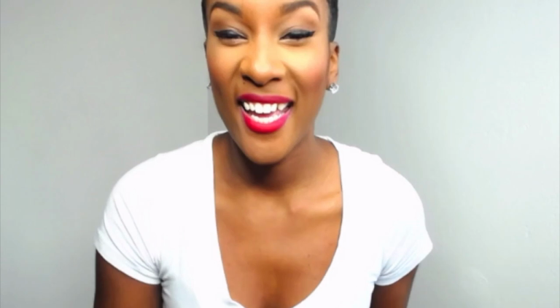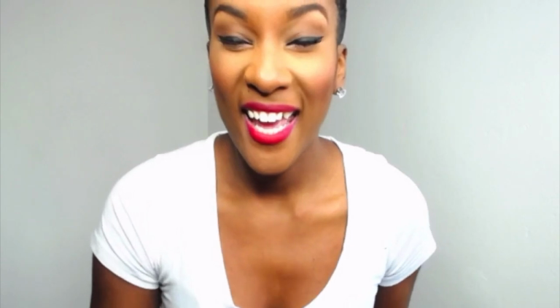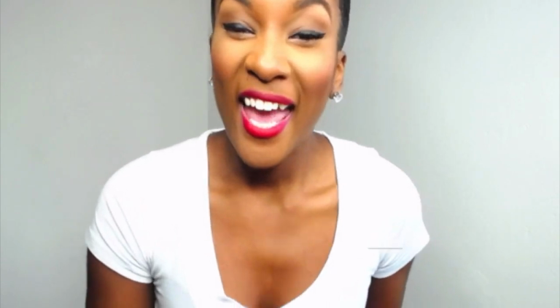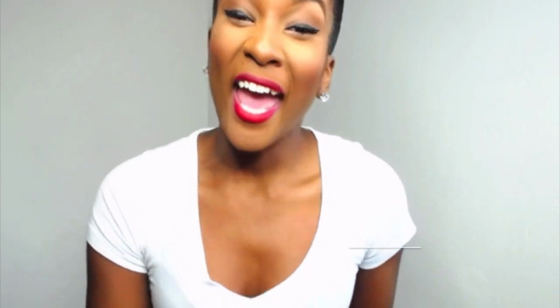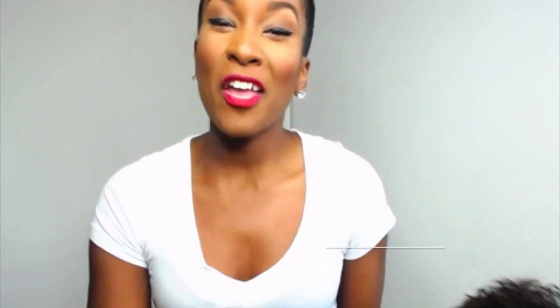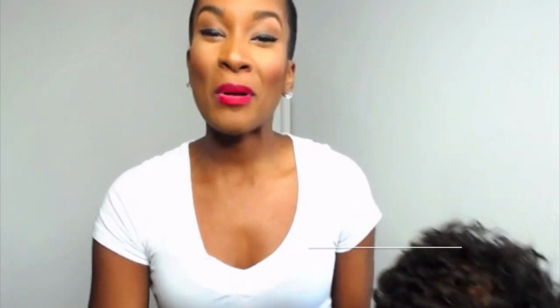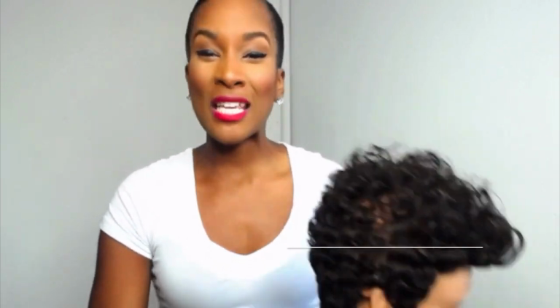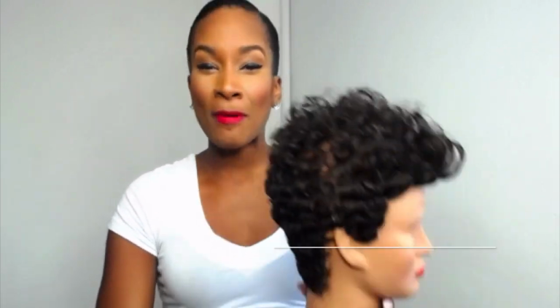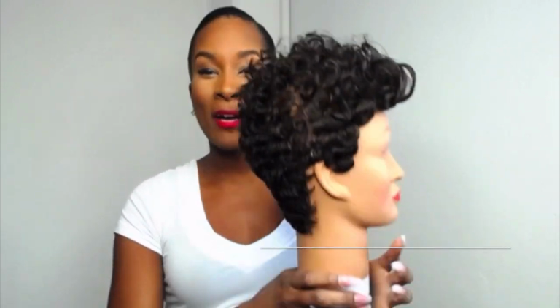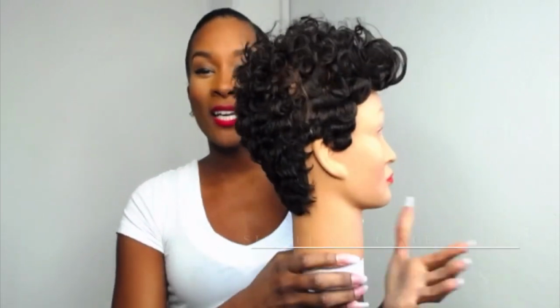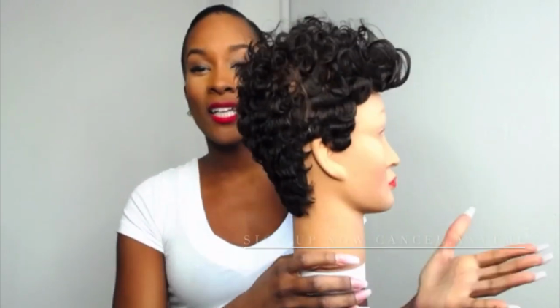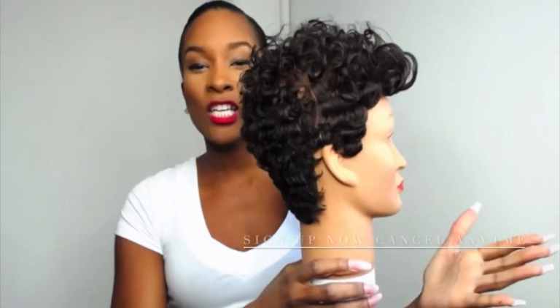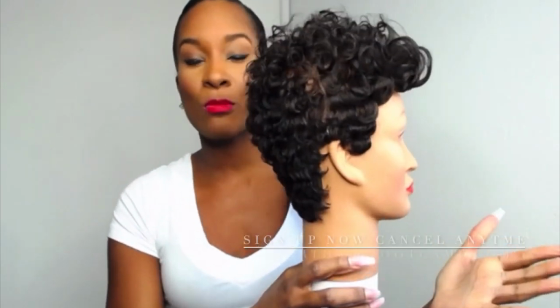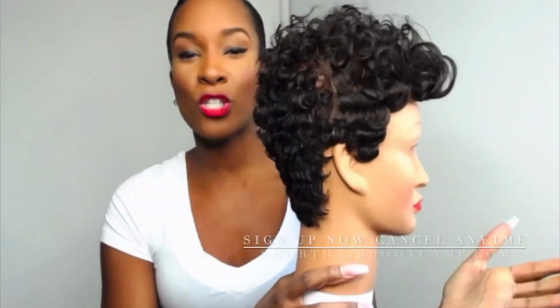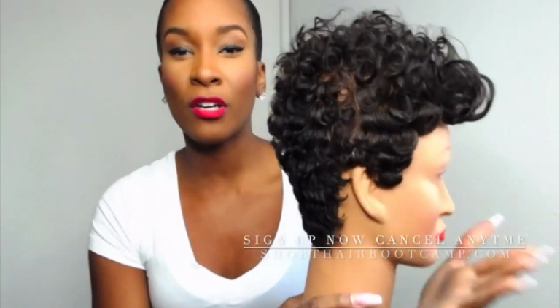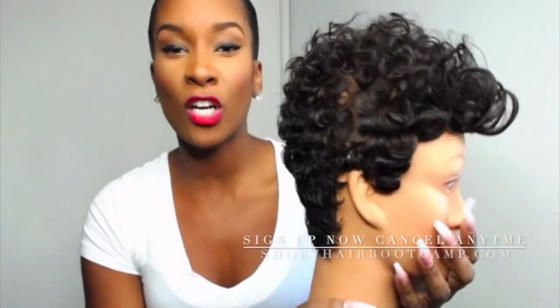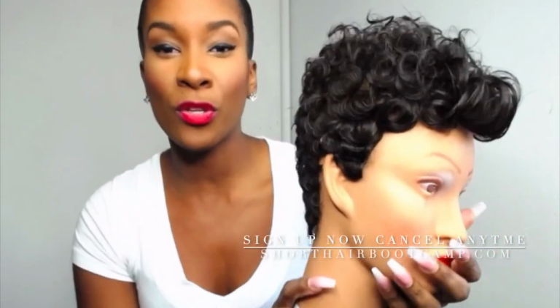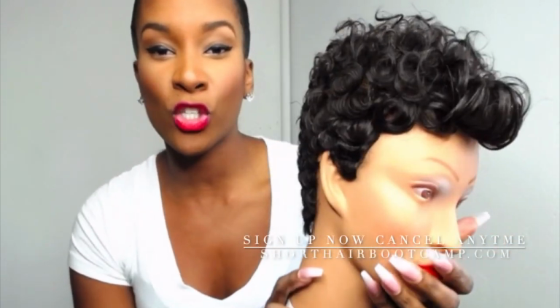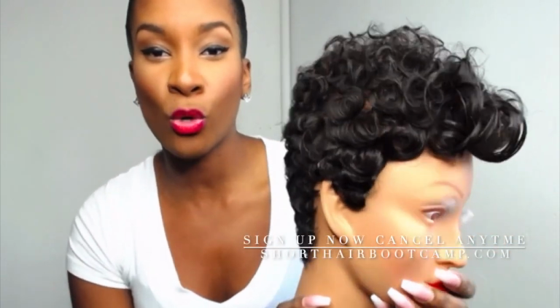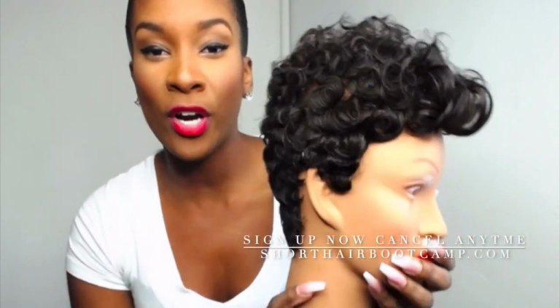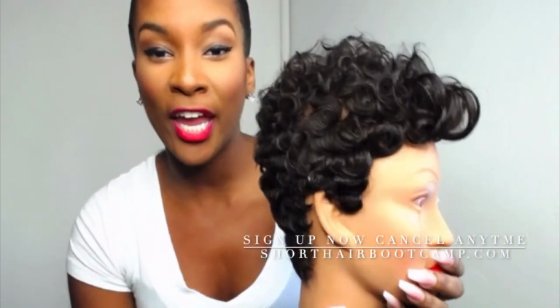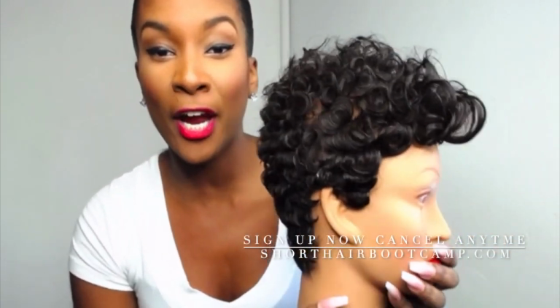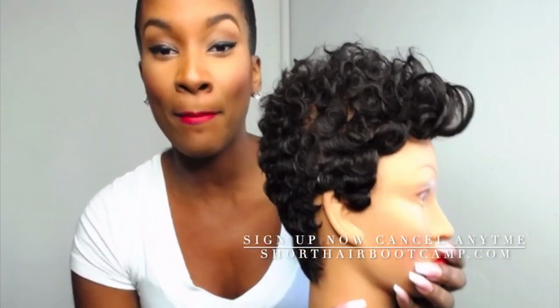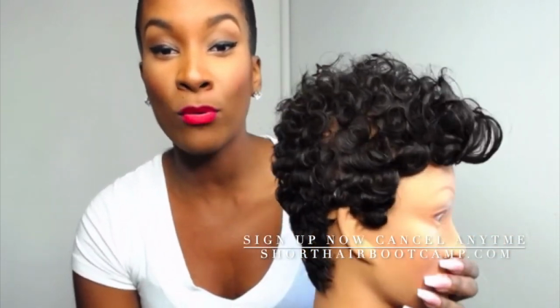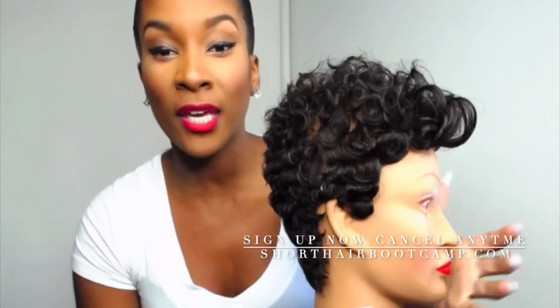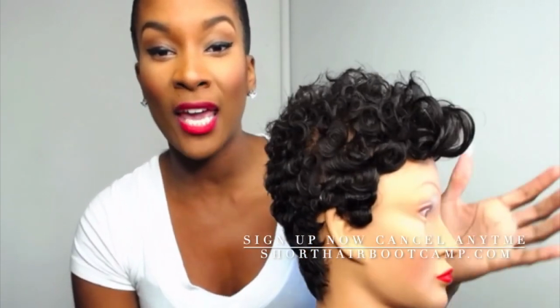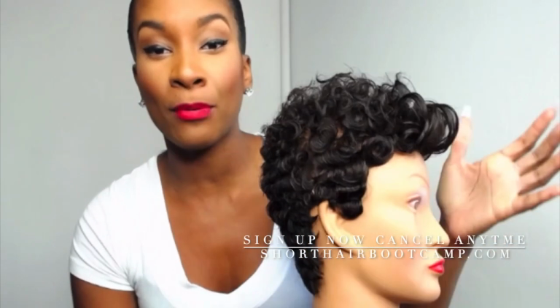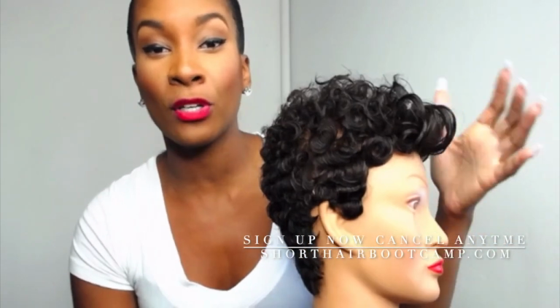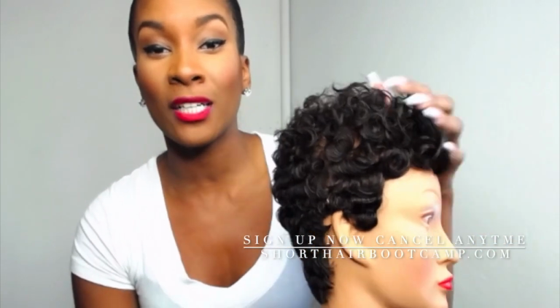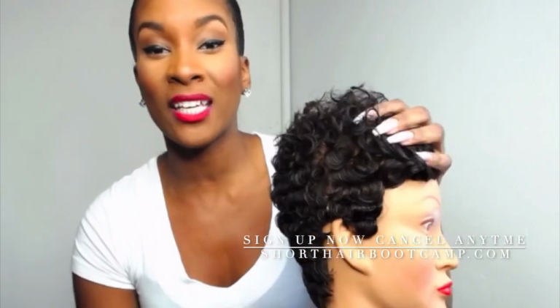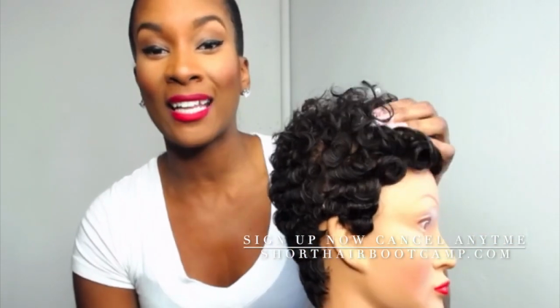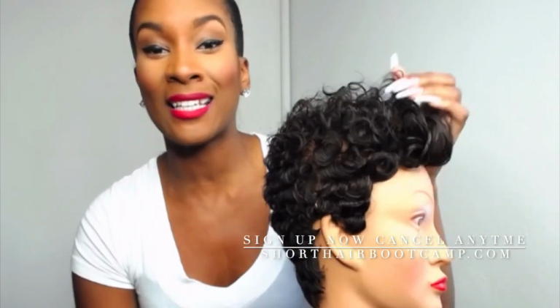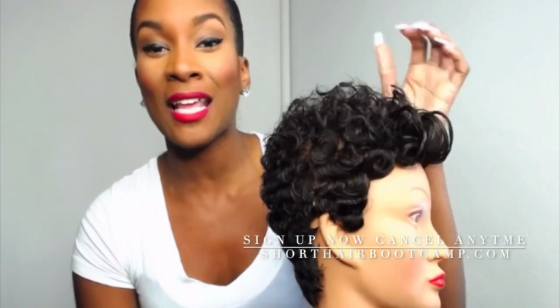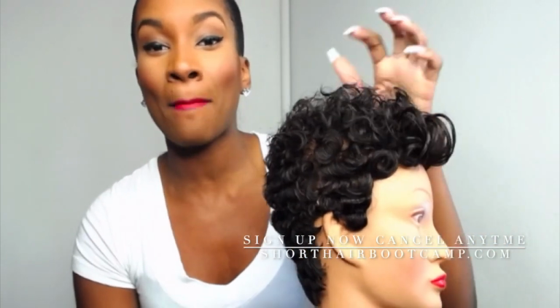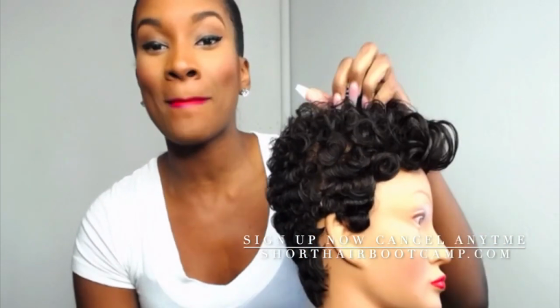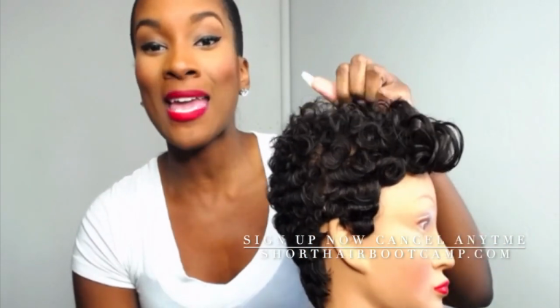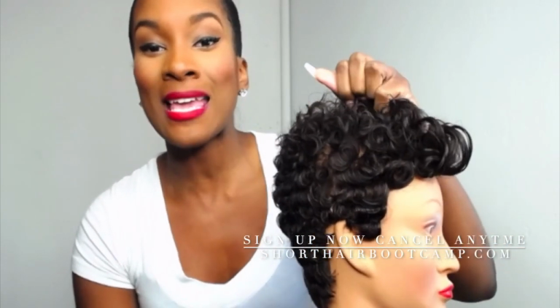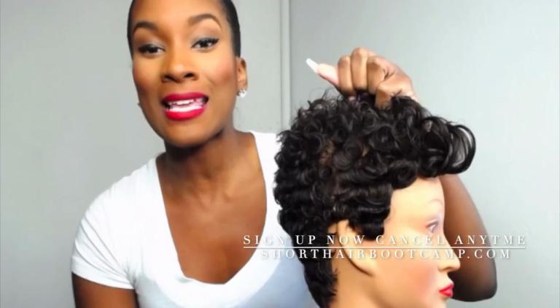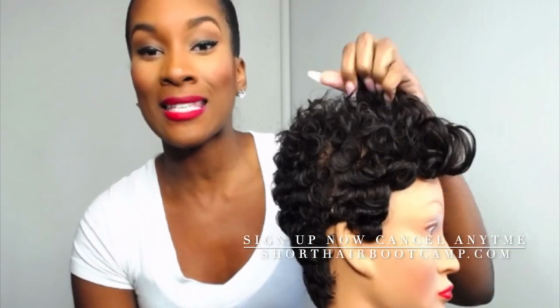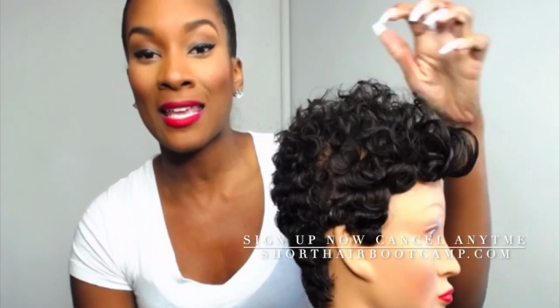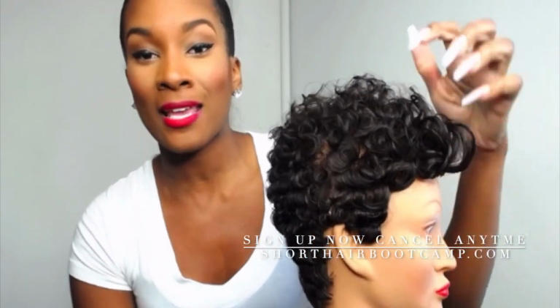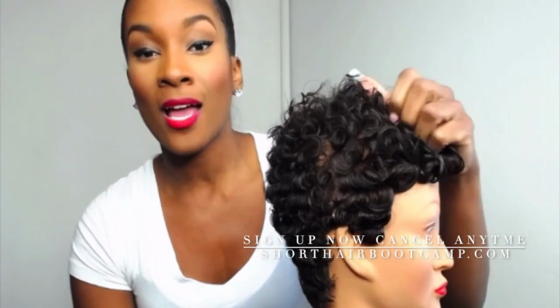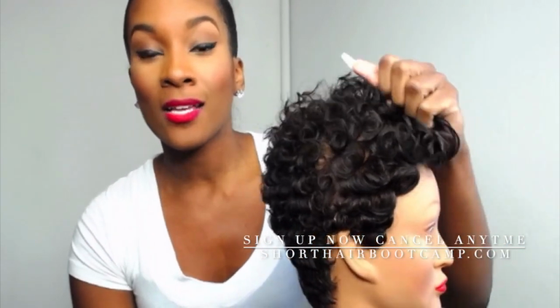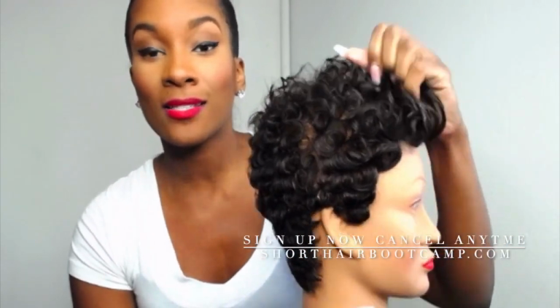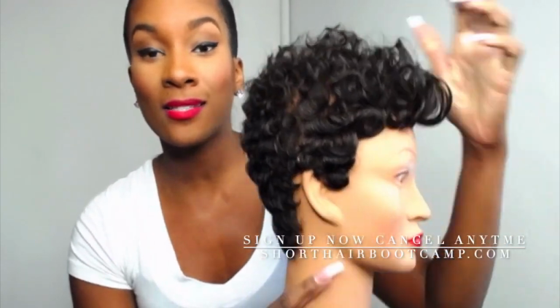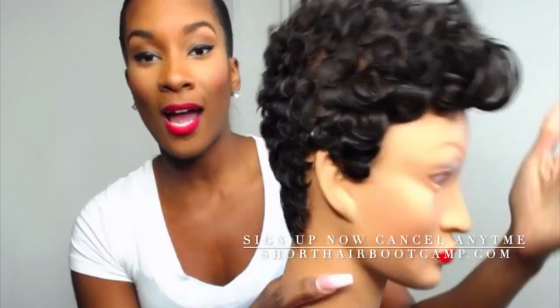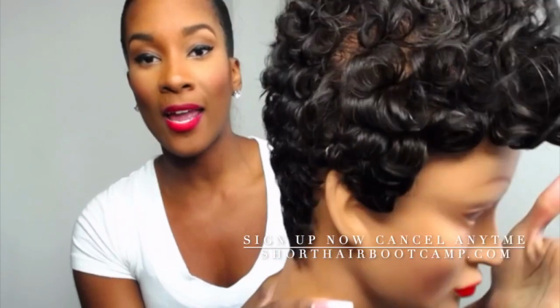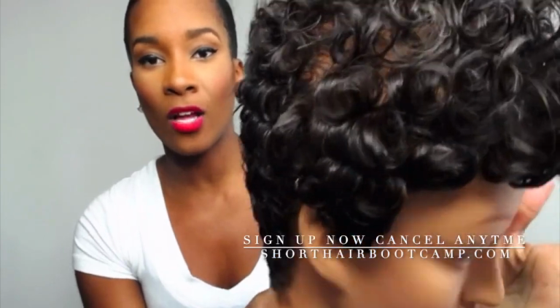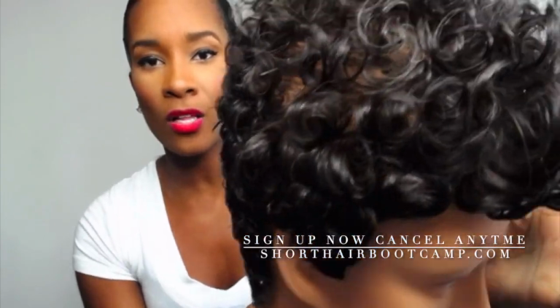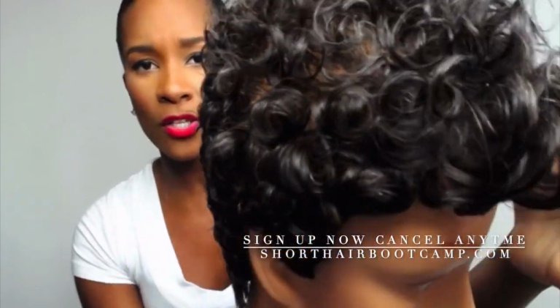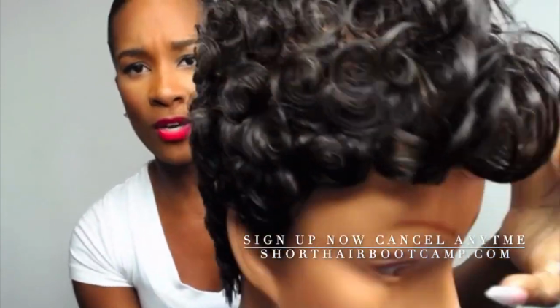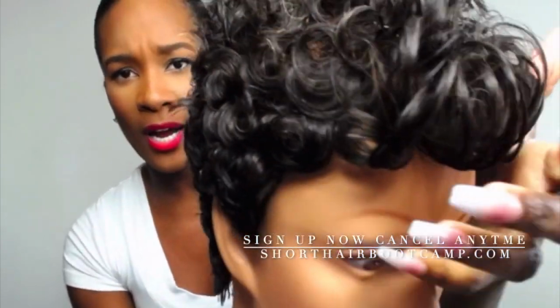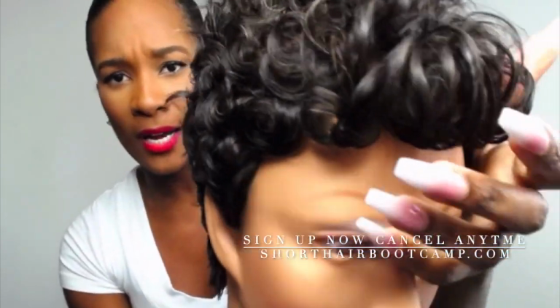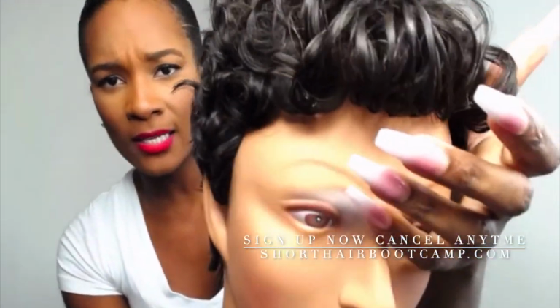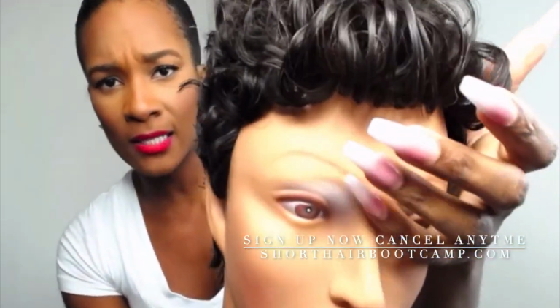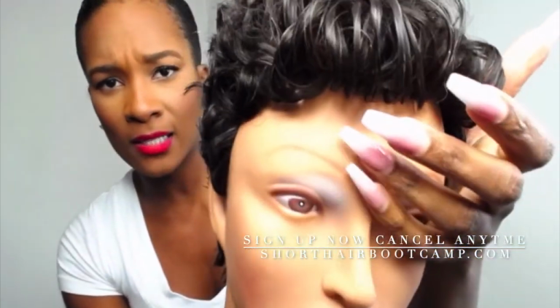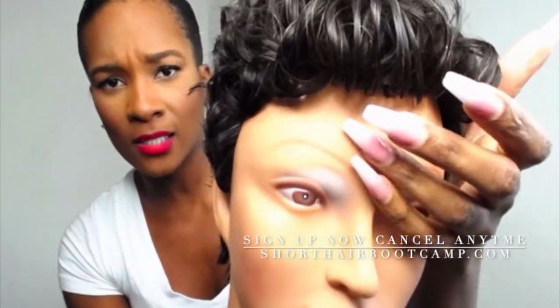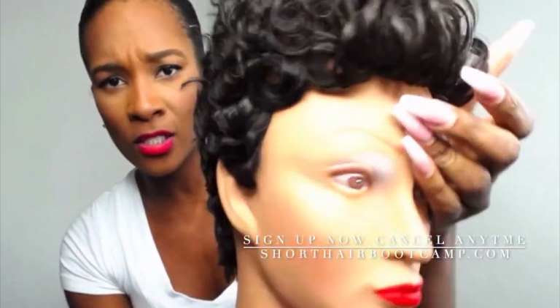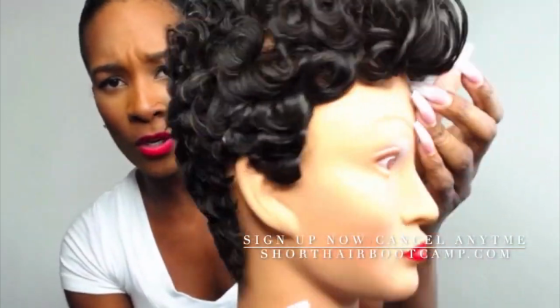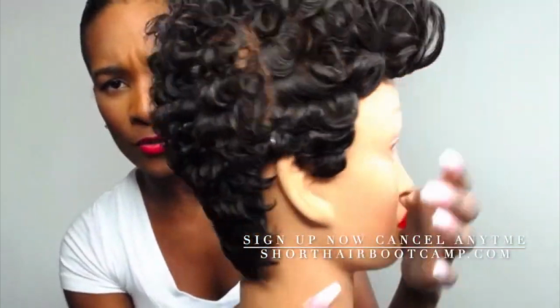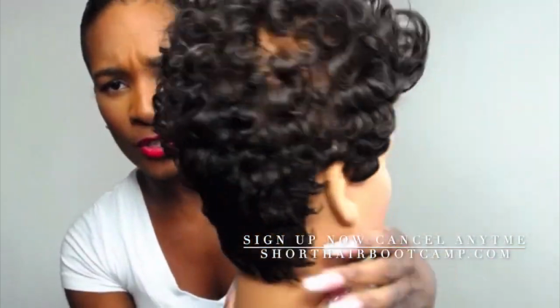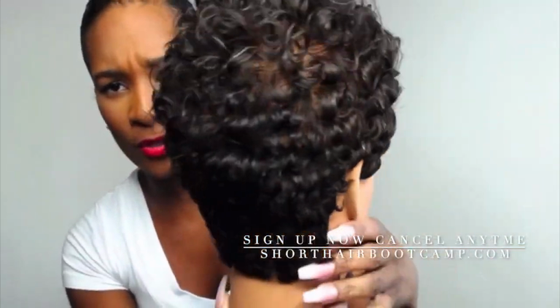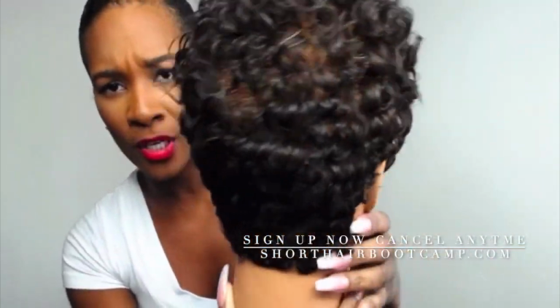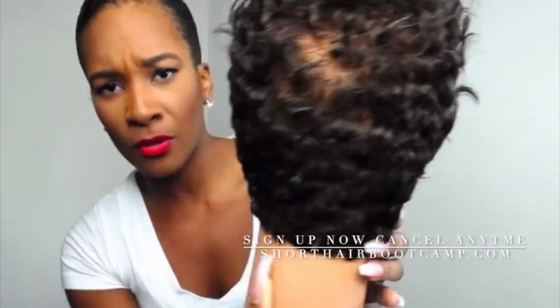Hey, what's up everybody? LaKeisha Michelle here with Short Hair Boot Camp. You're looking at this amazing style, you guys — it's so, so cute.